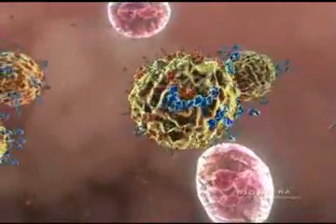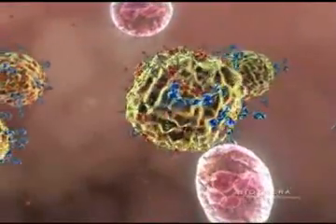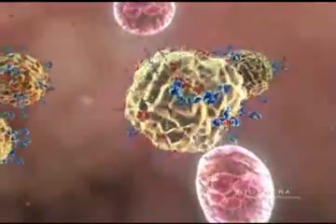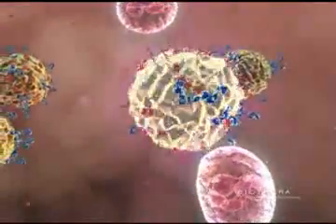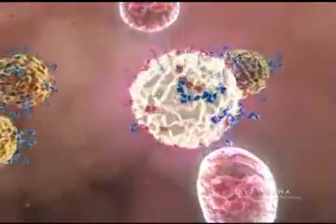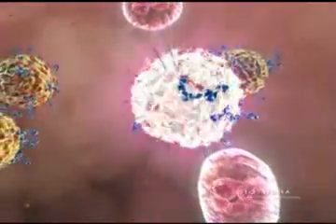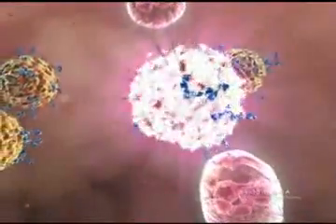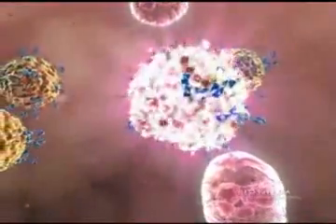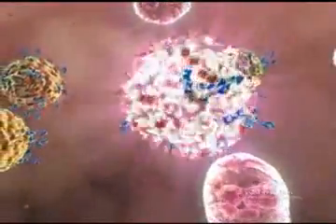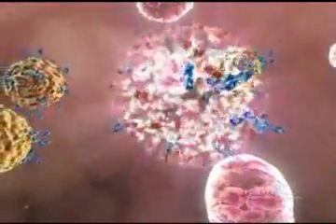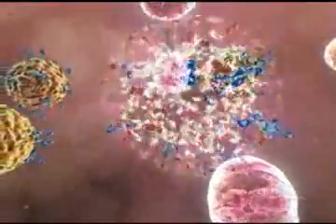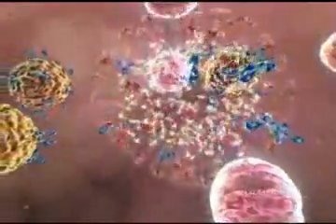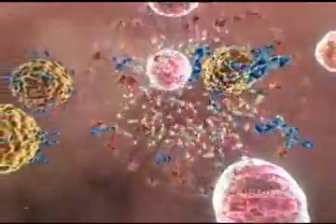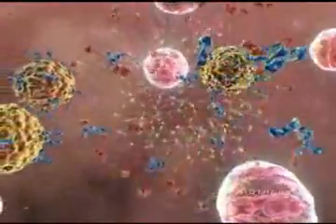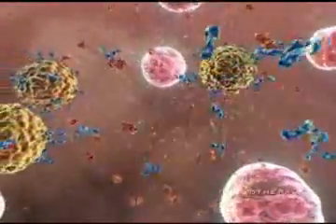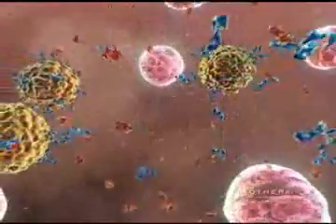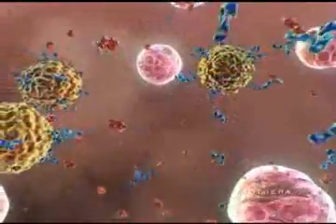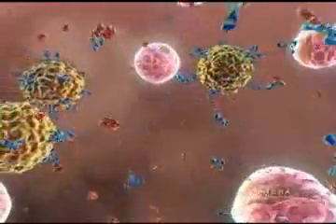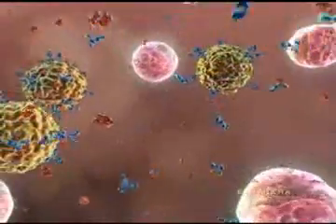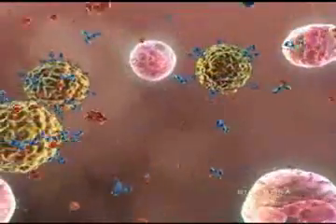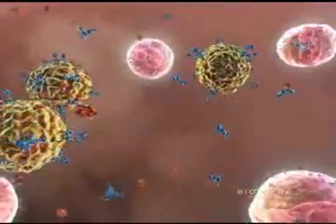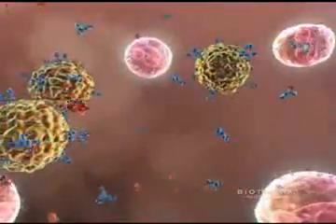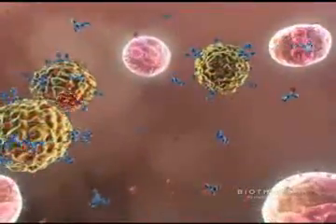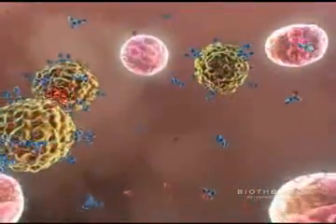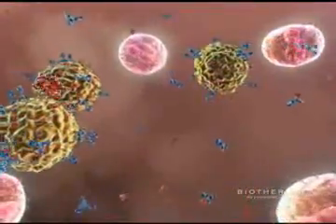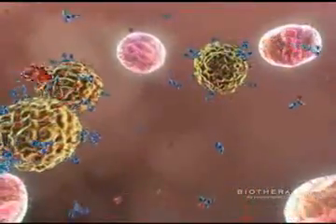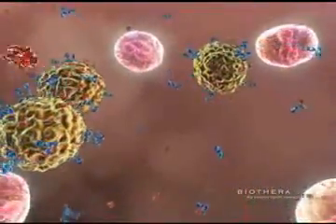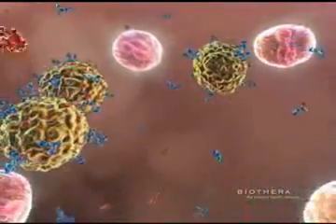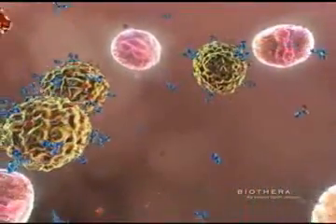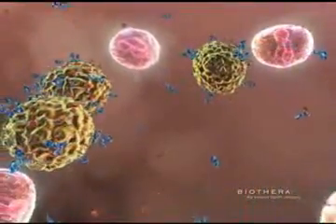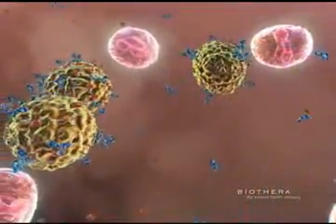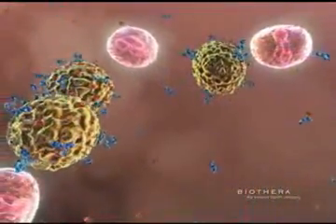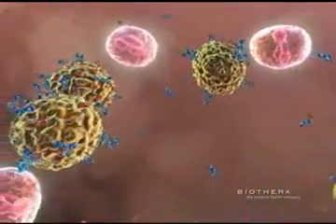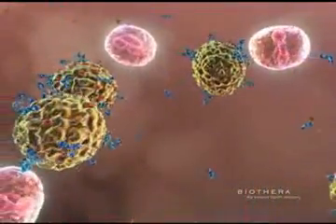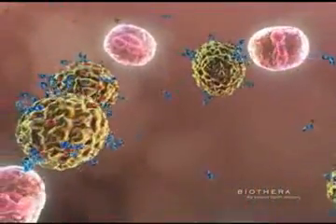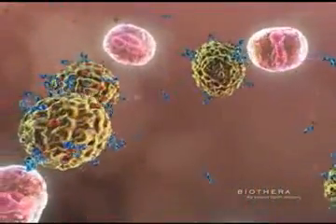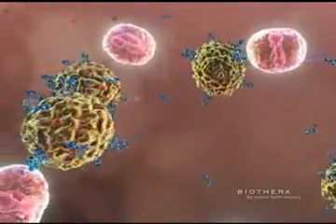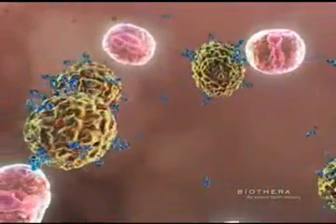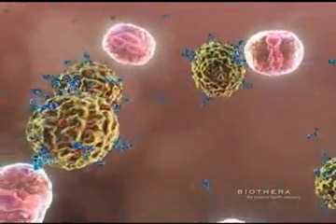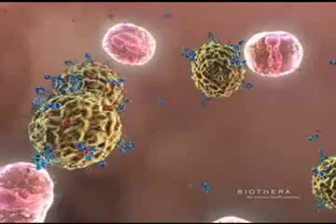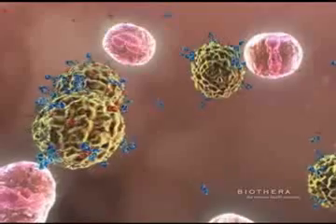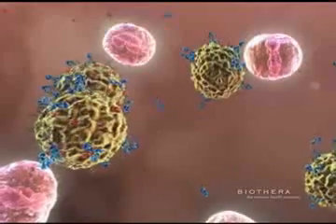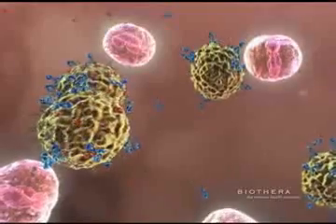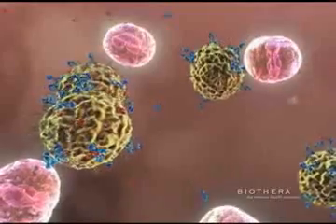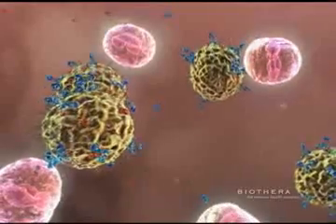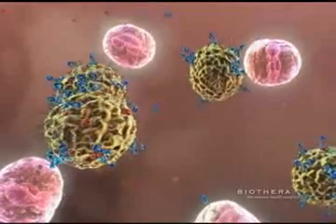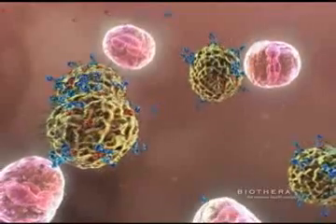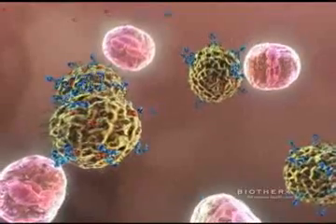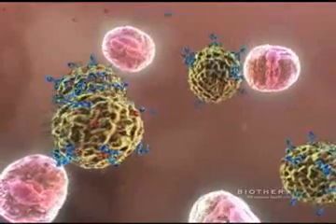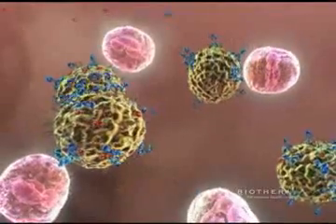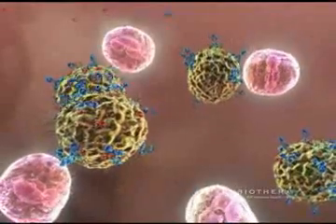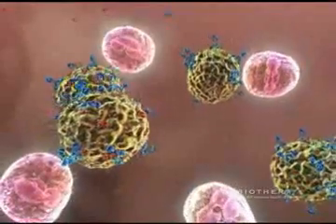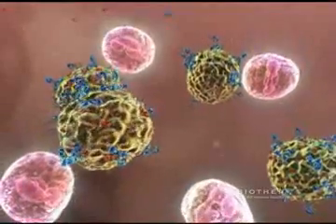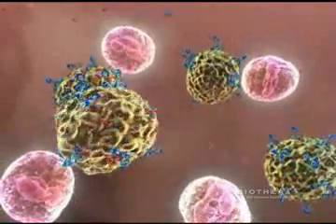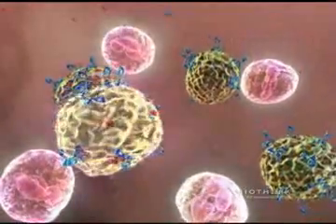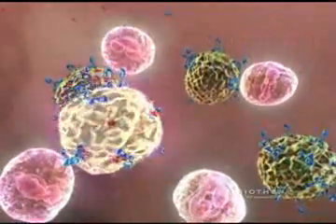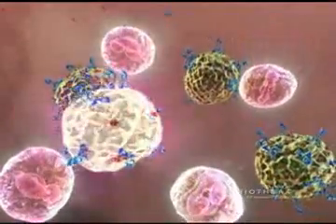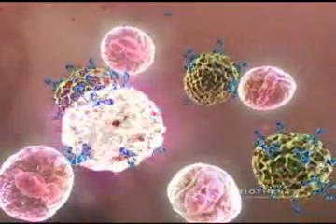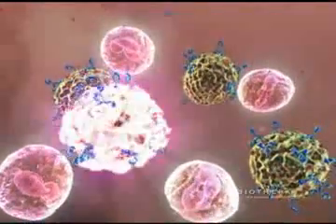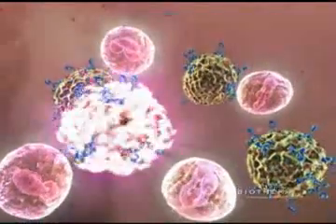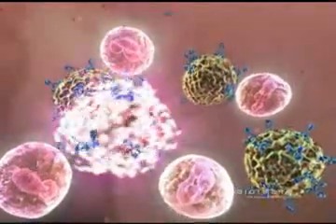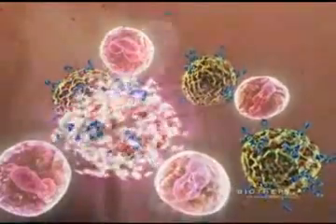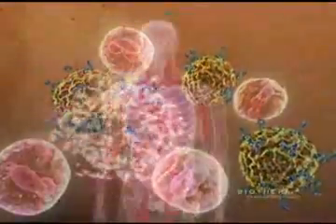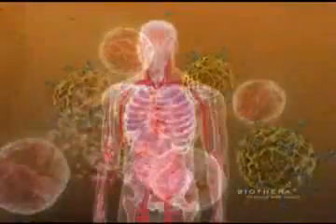However, most foreign challenges lack the polysaccharide on their cell surfaces that trigger this killing mechanism.